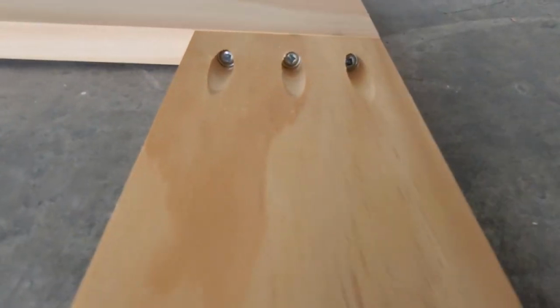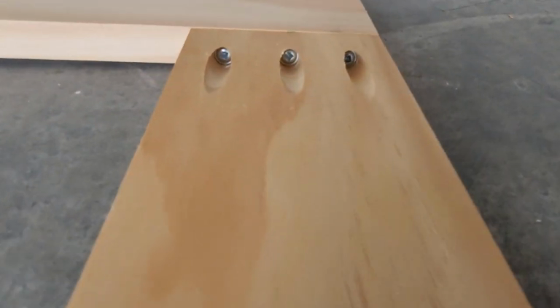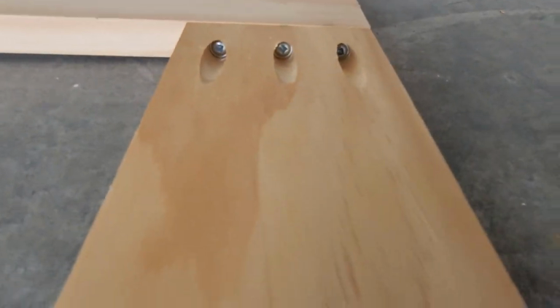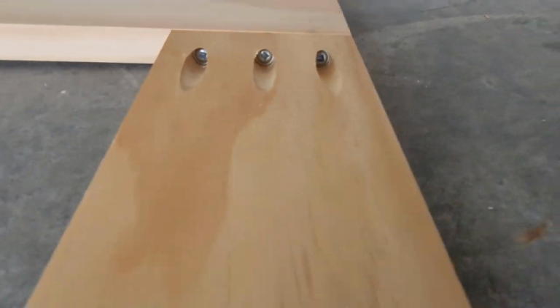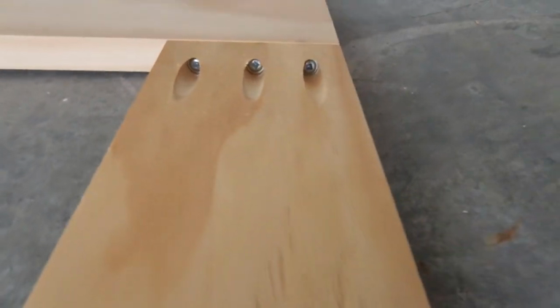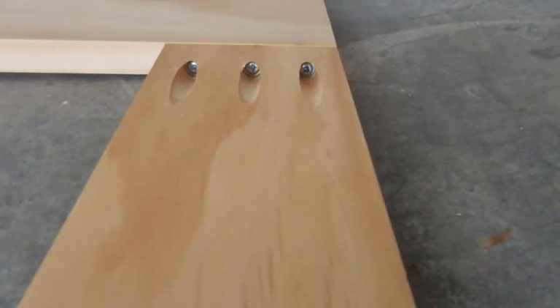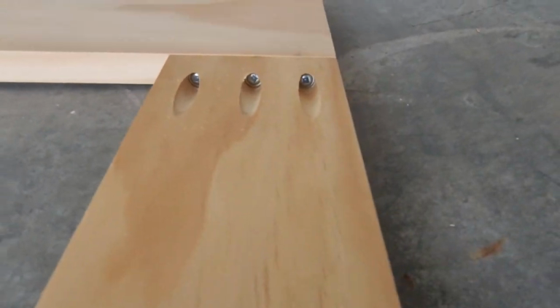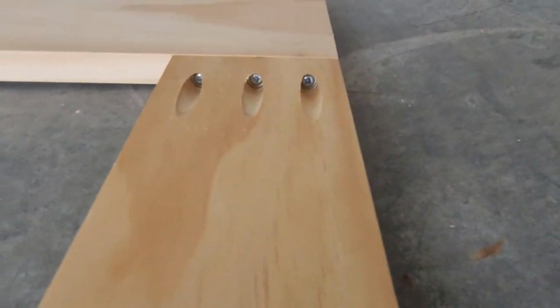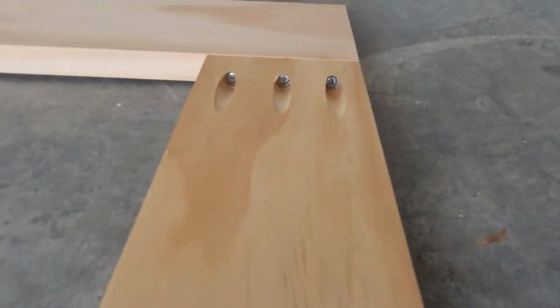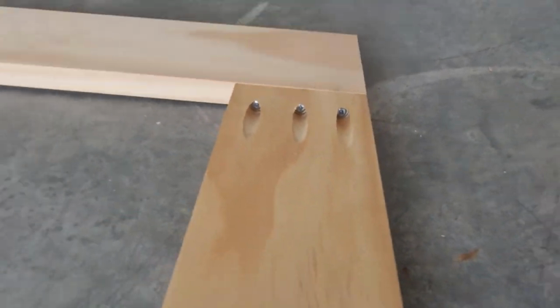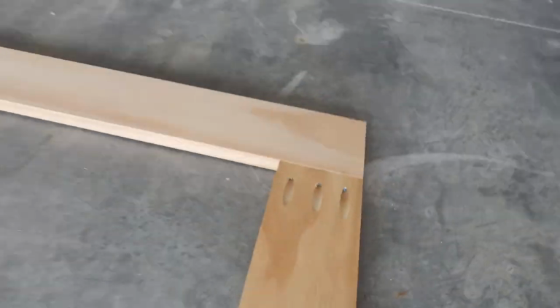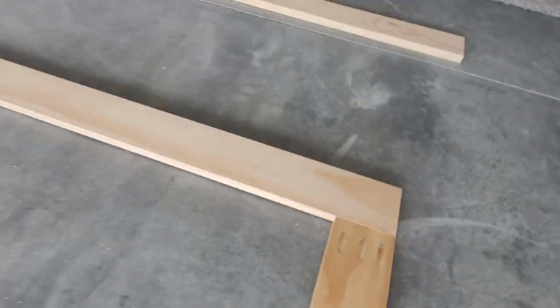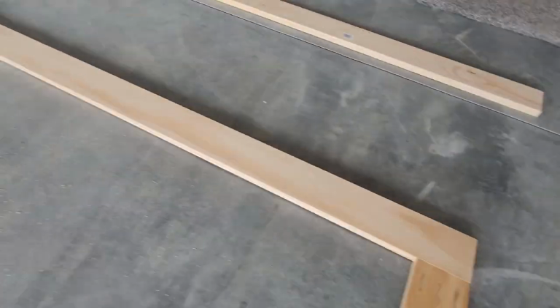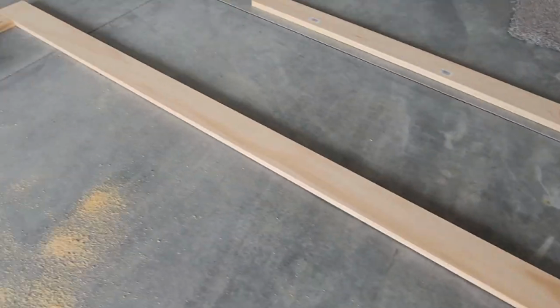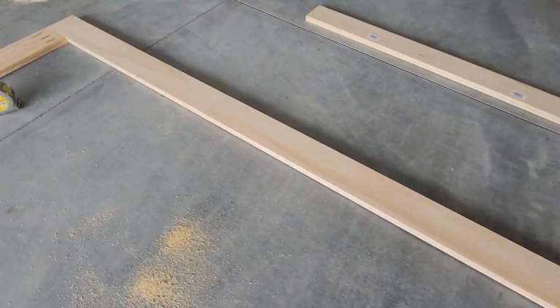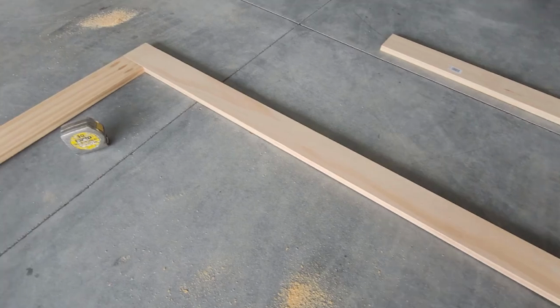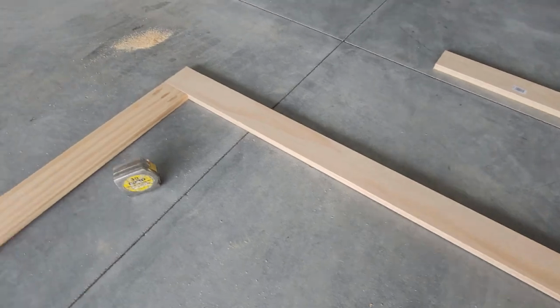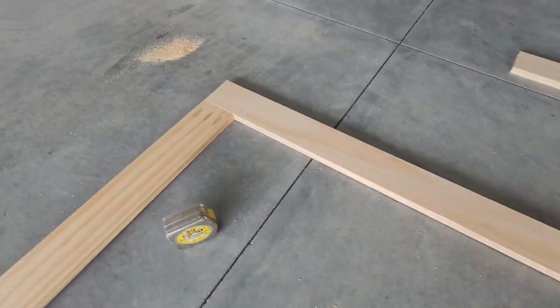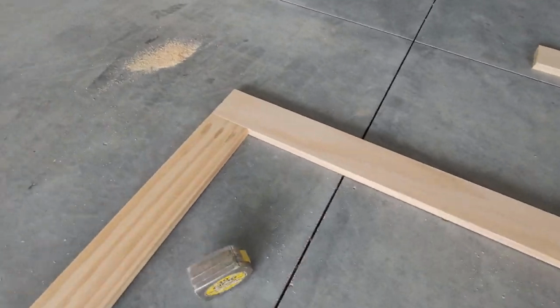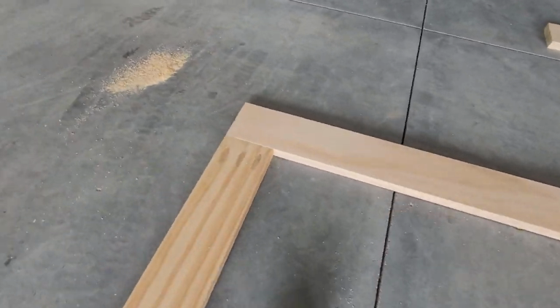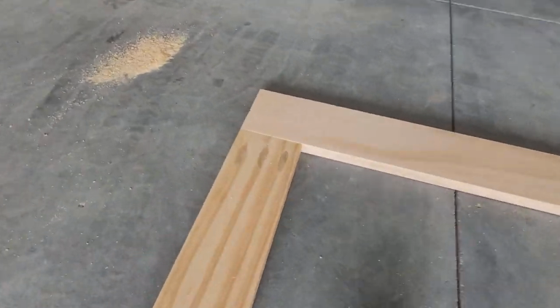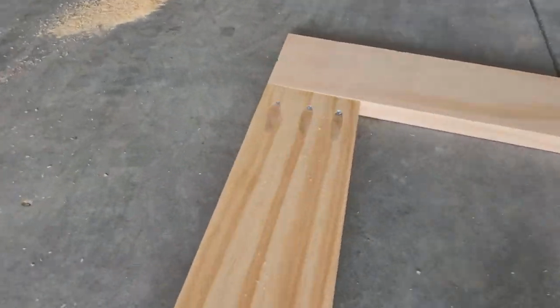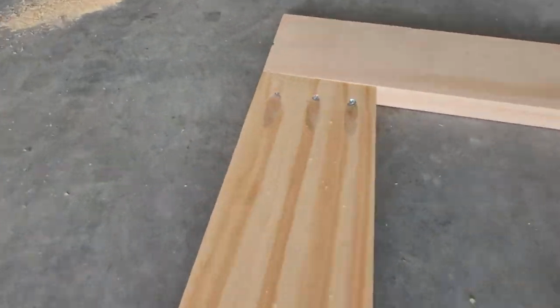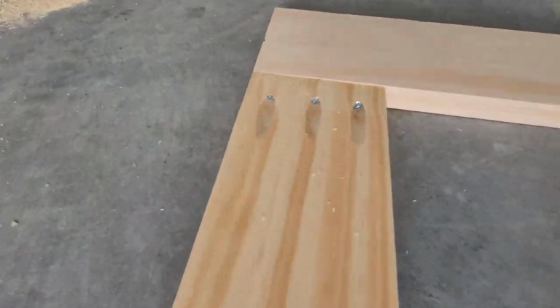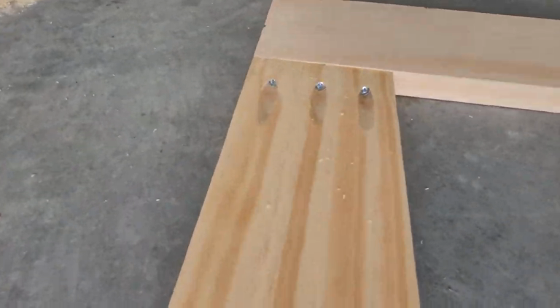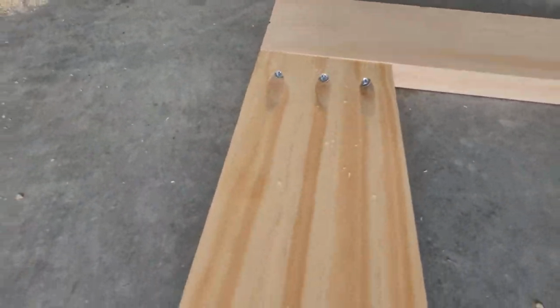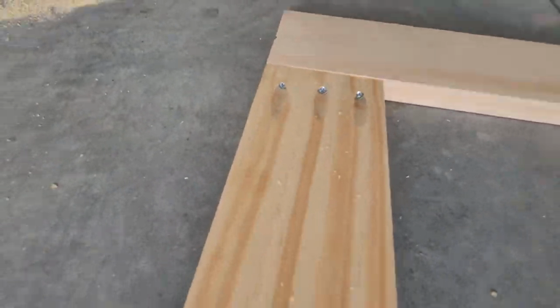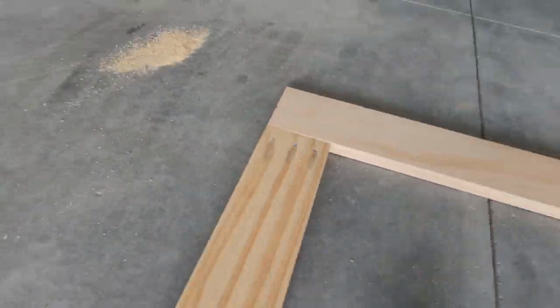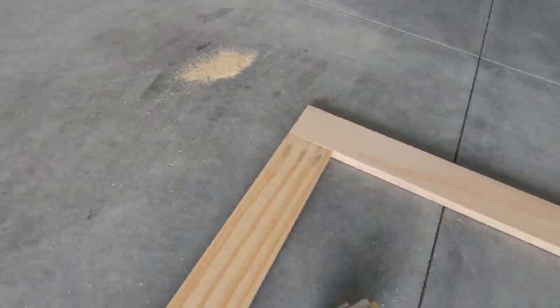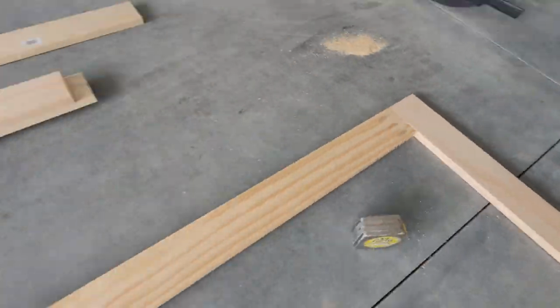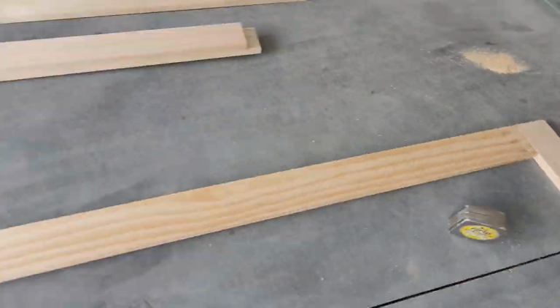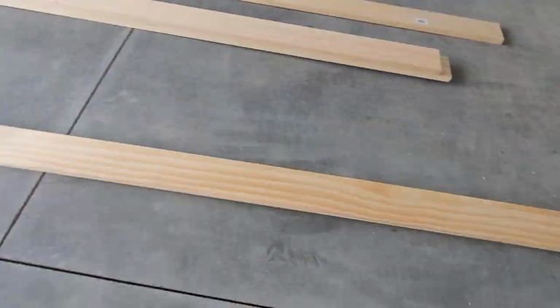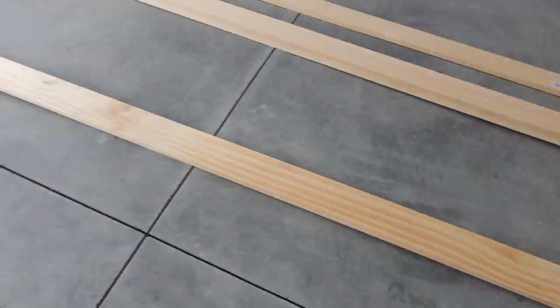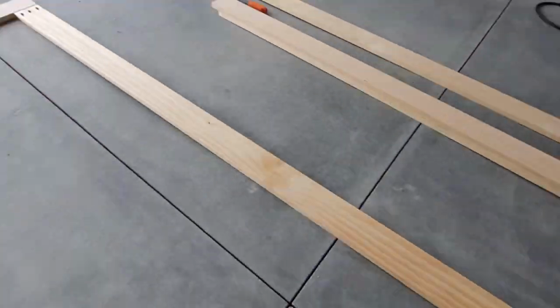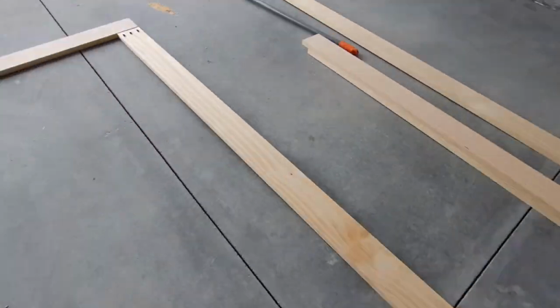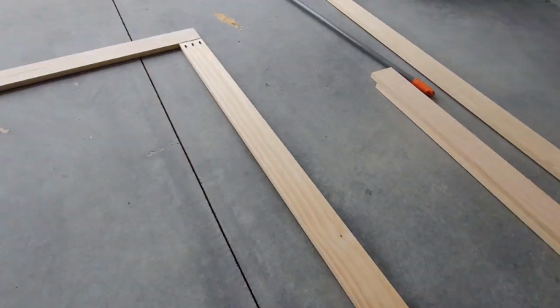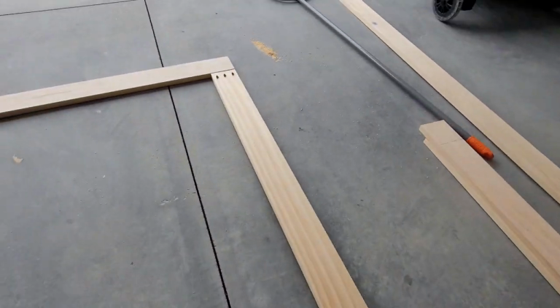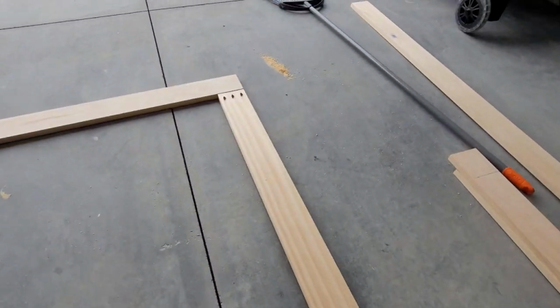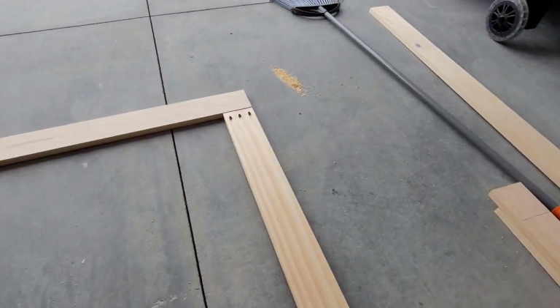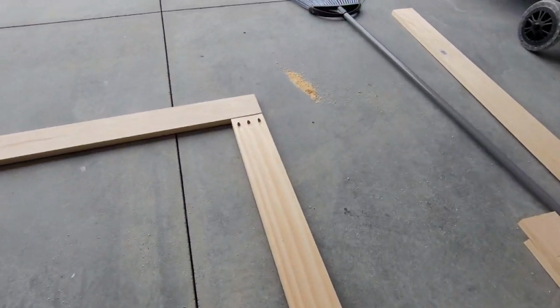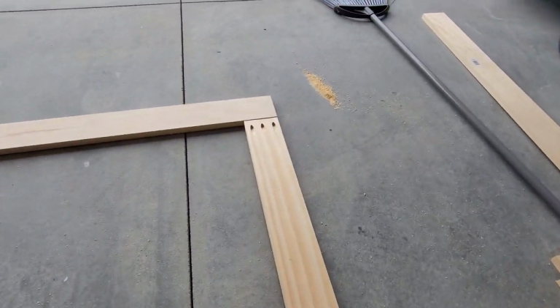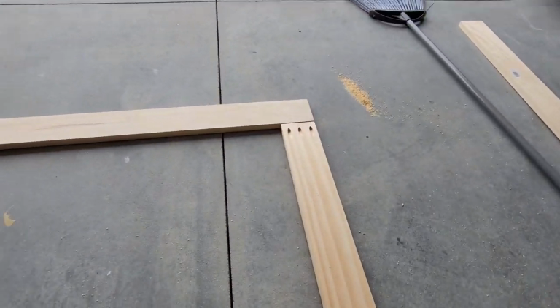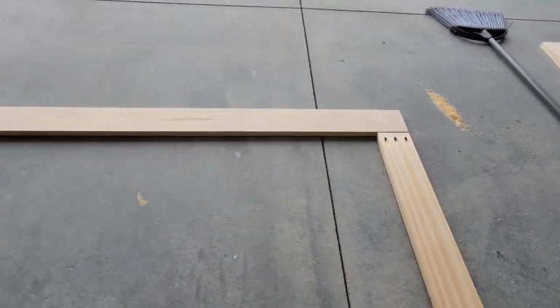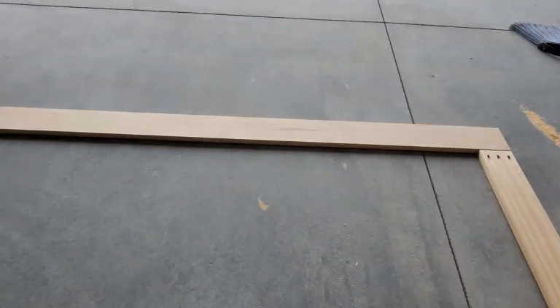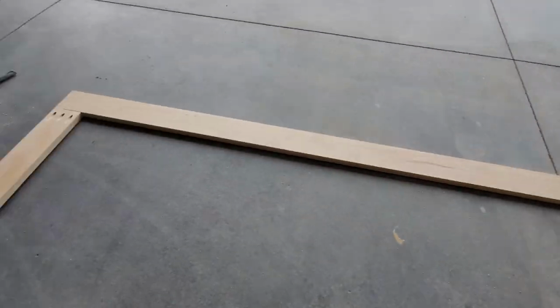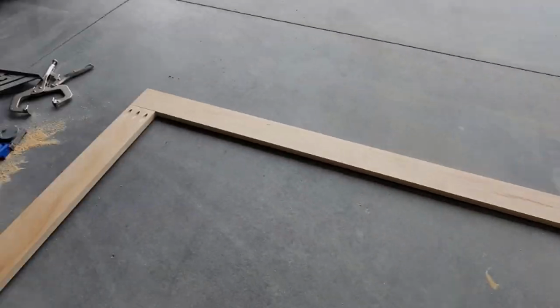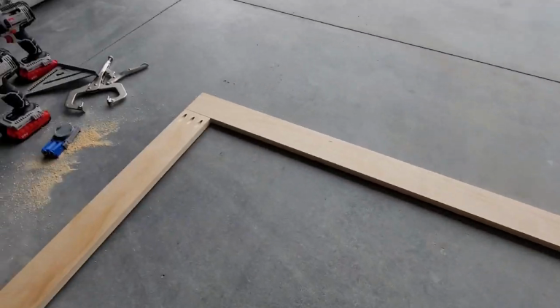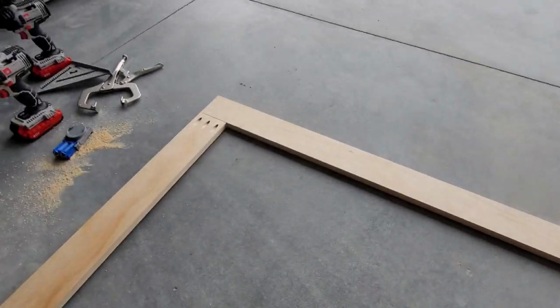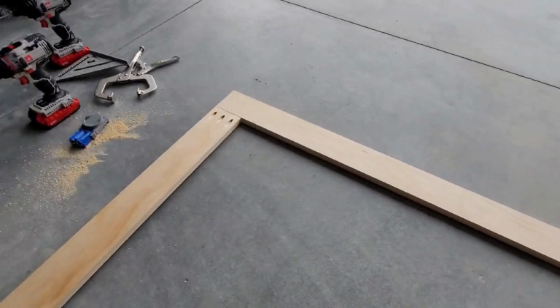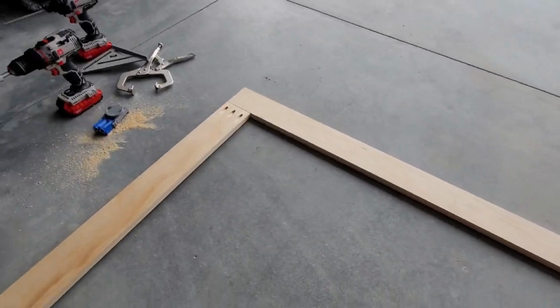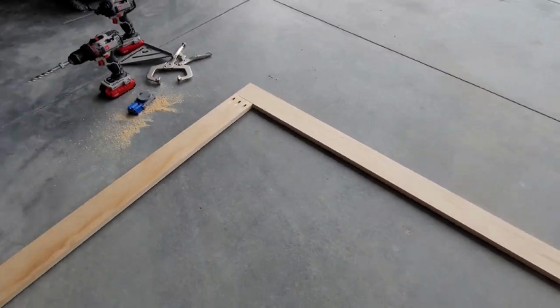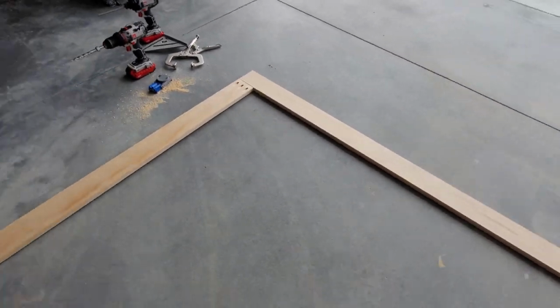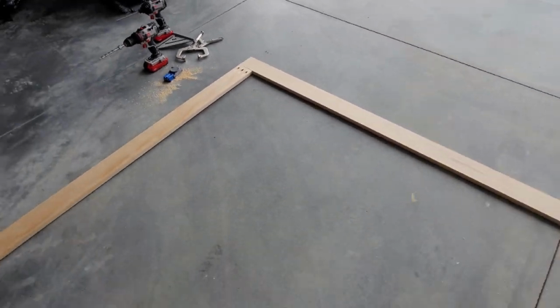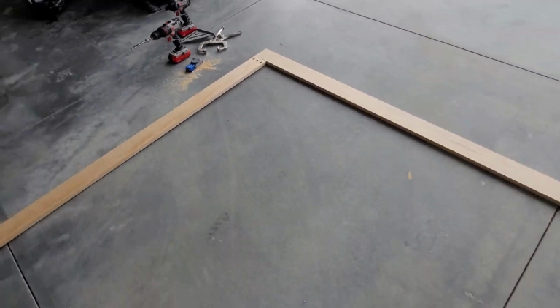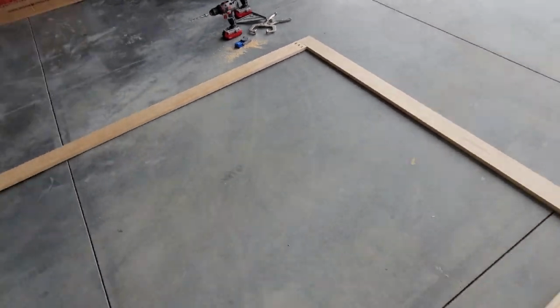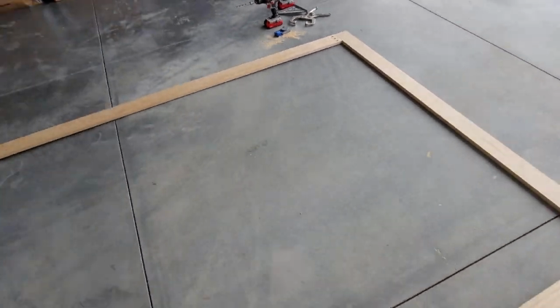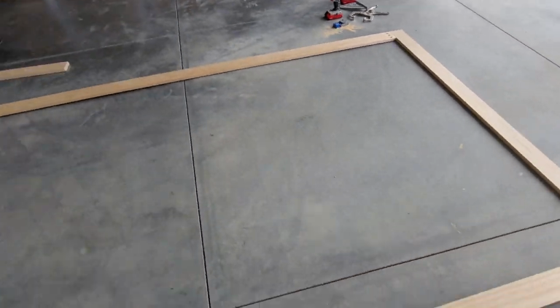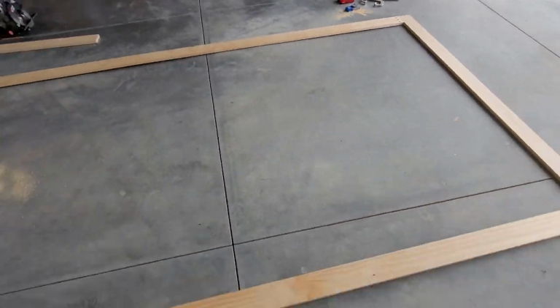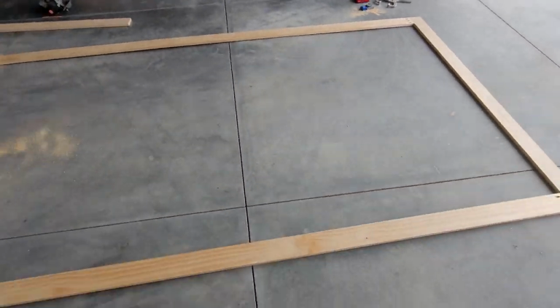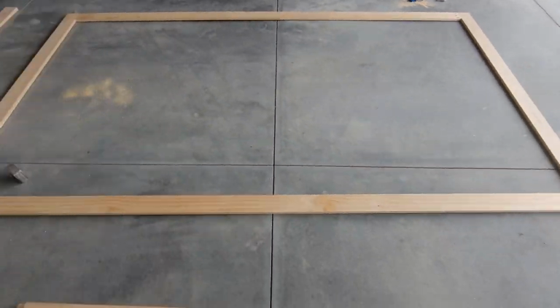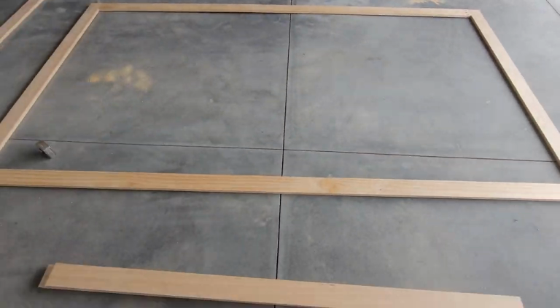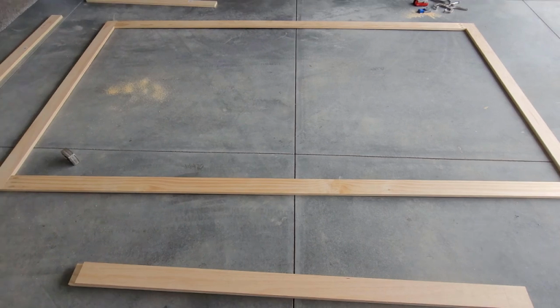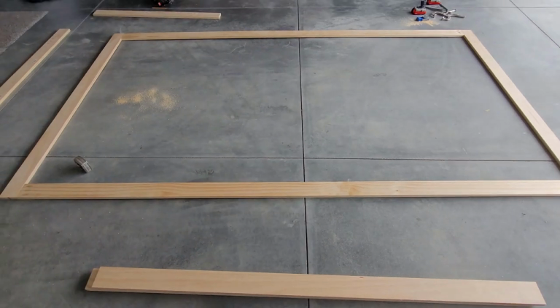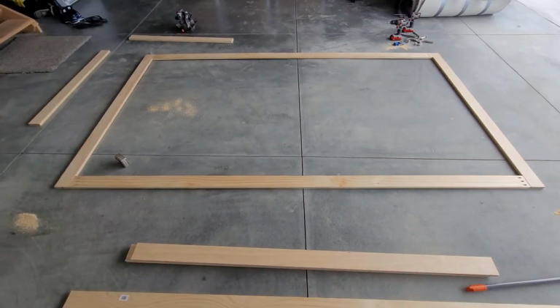At this point, our outside frame is complete. I measured and cut the two center supports for length next, and got them ready to attach to the frame.